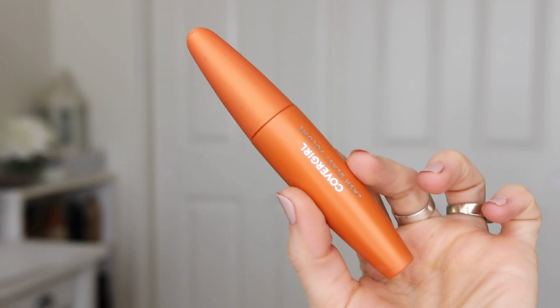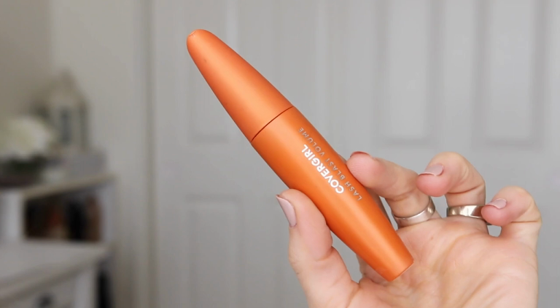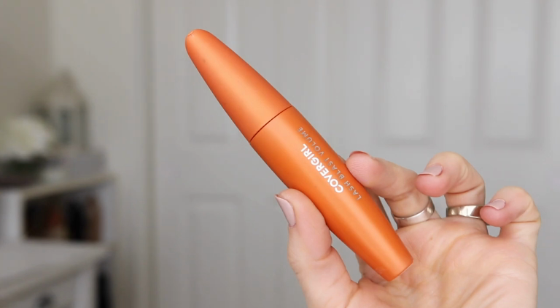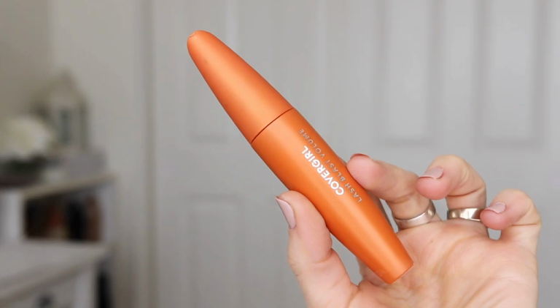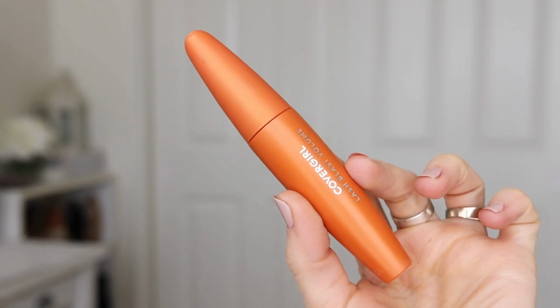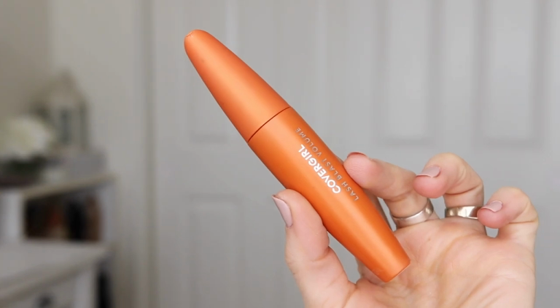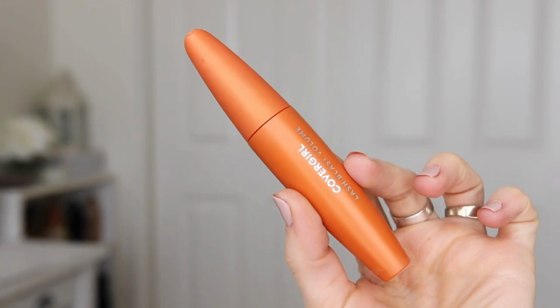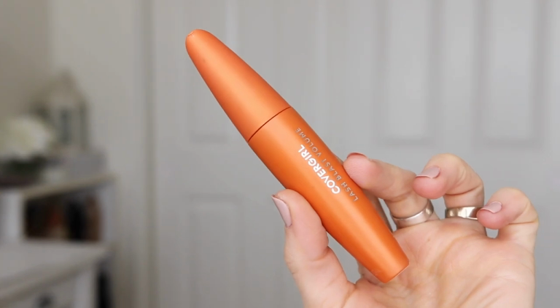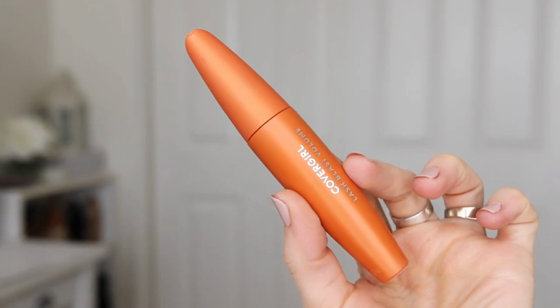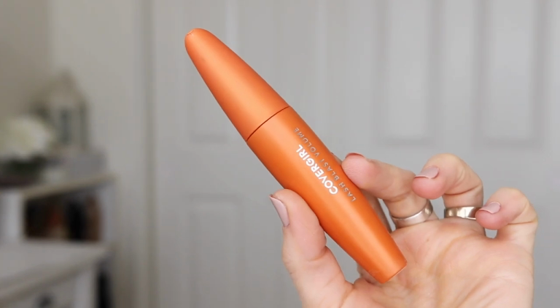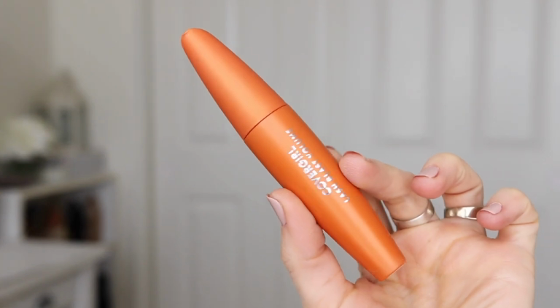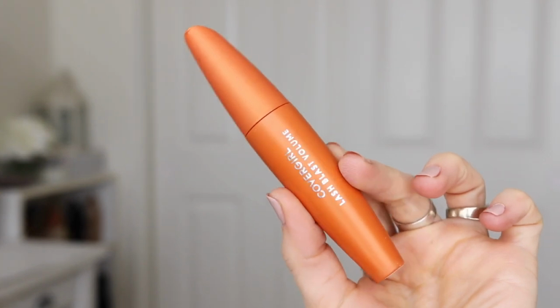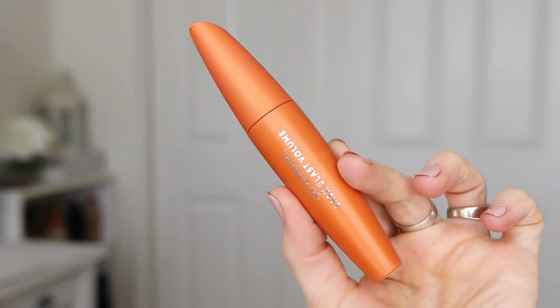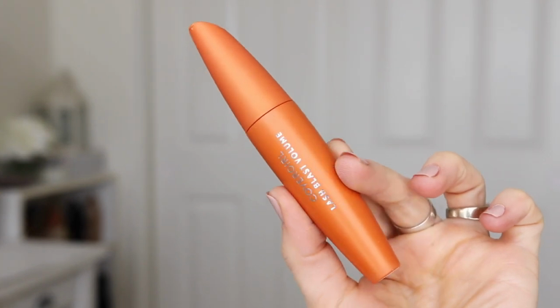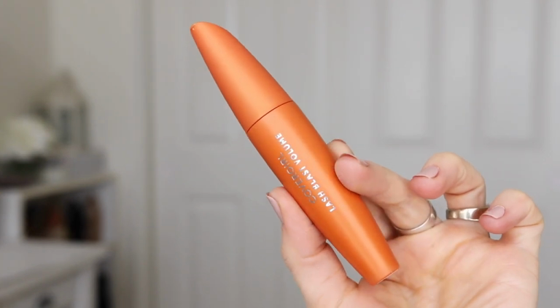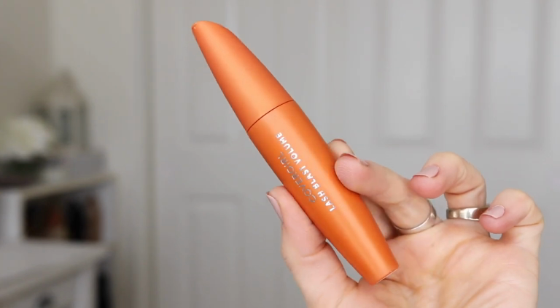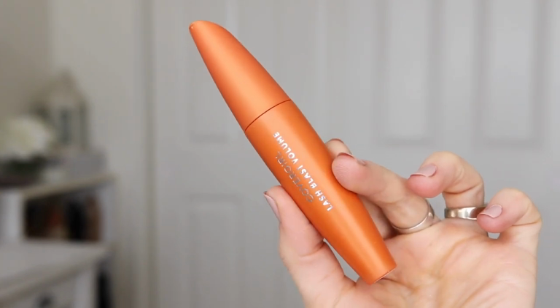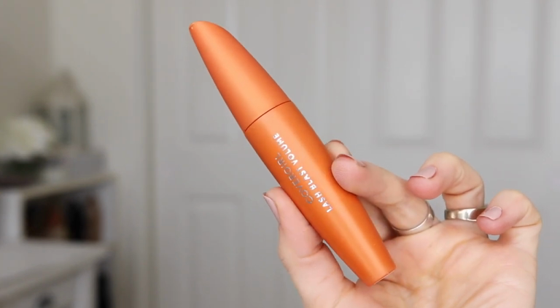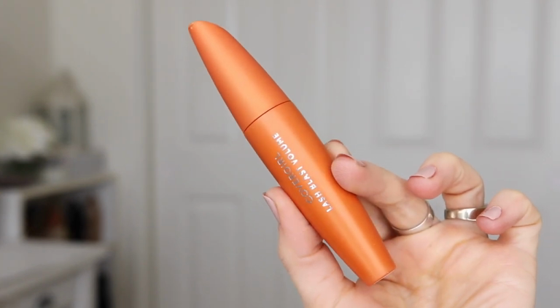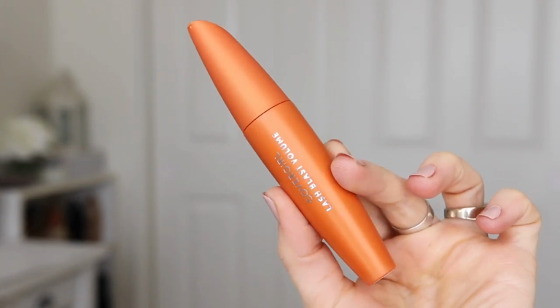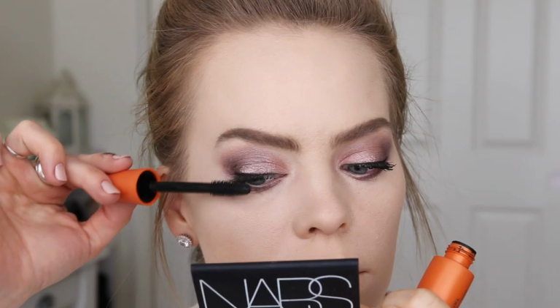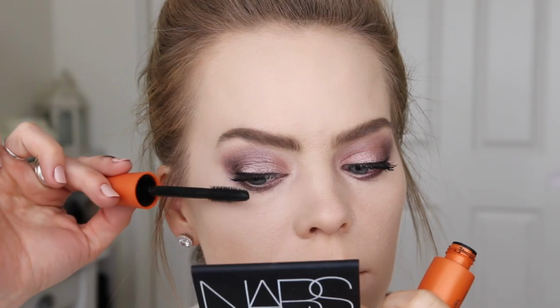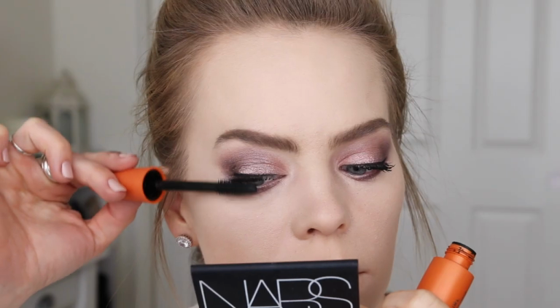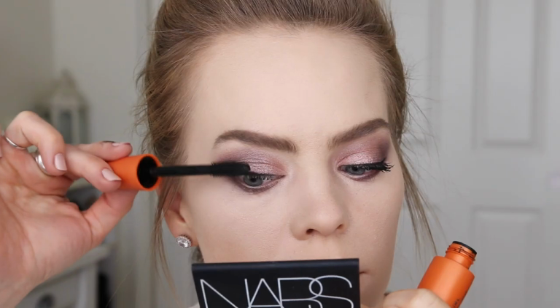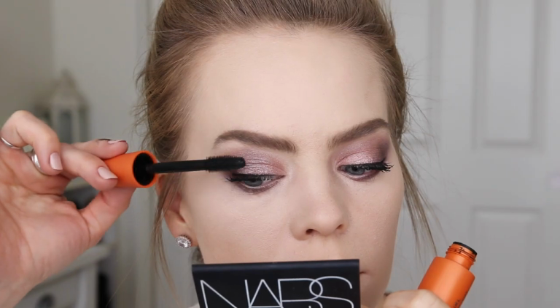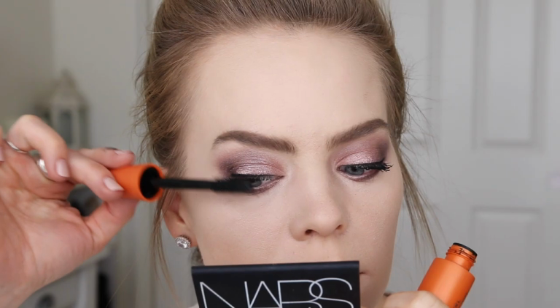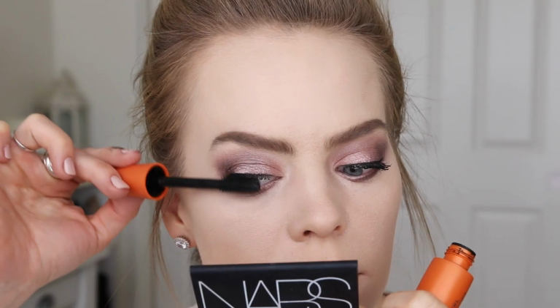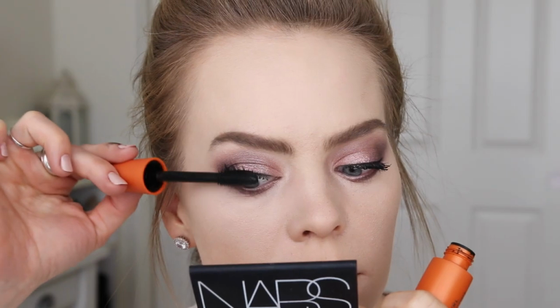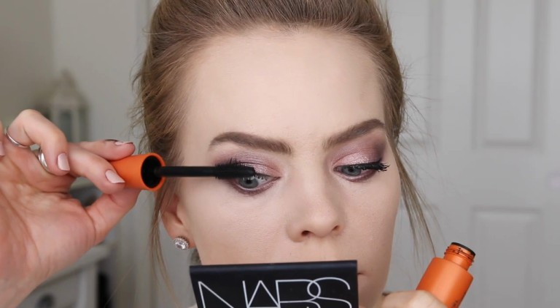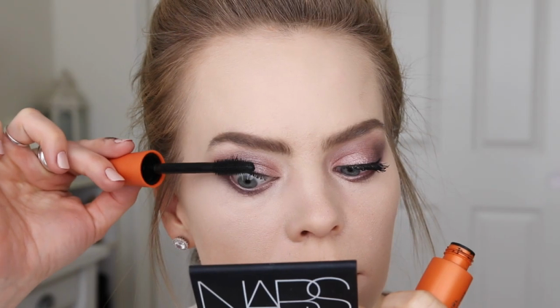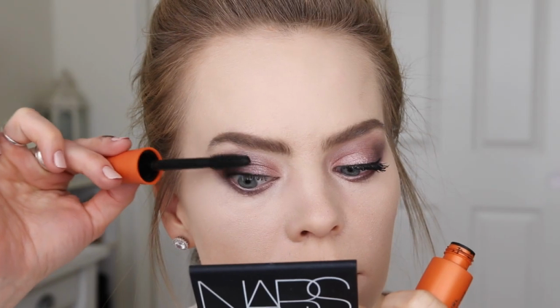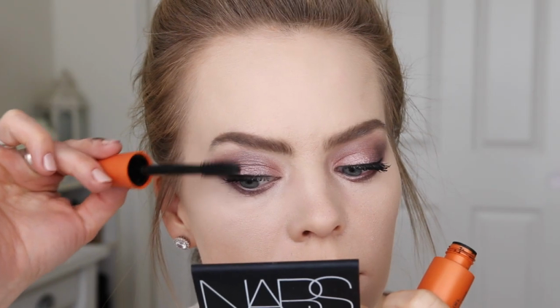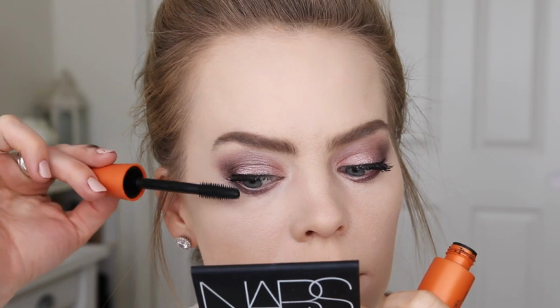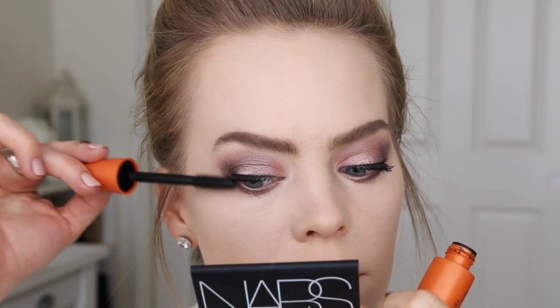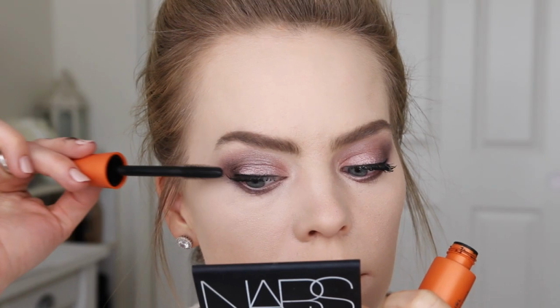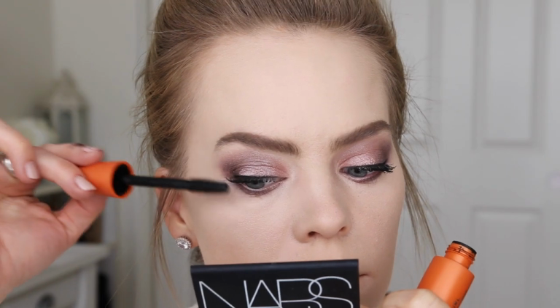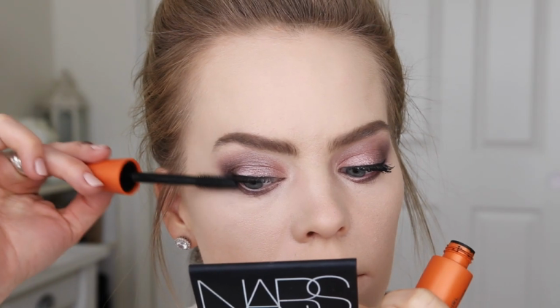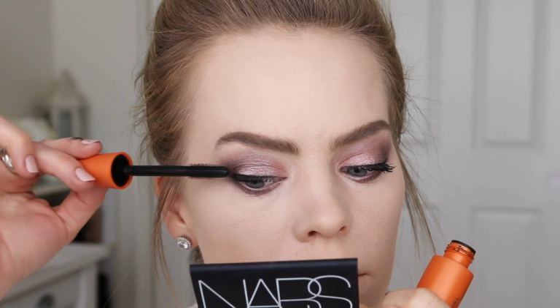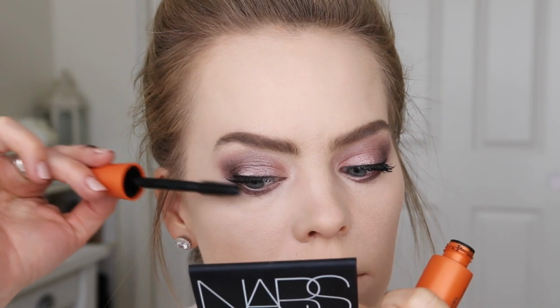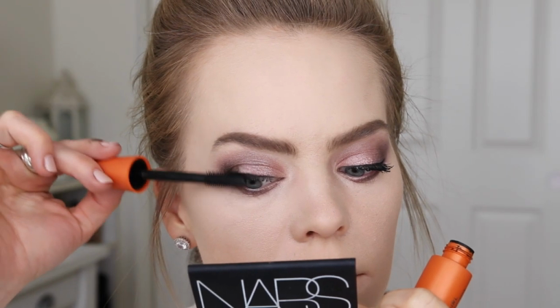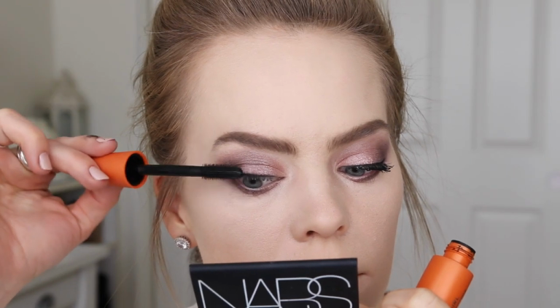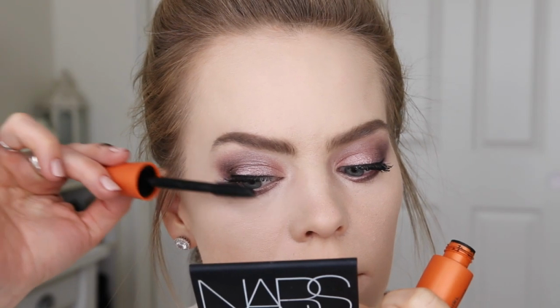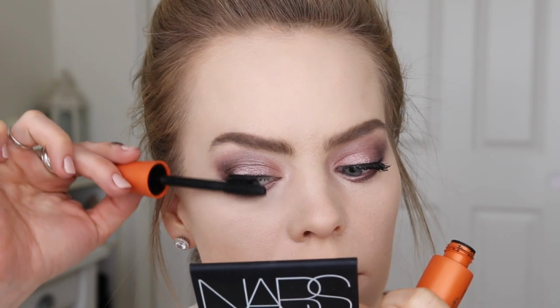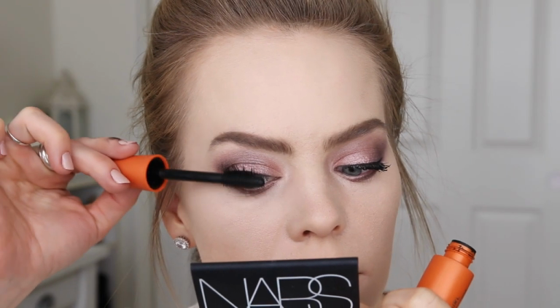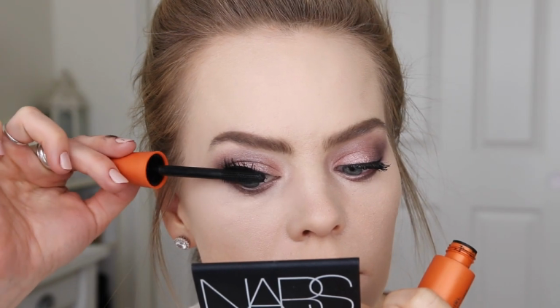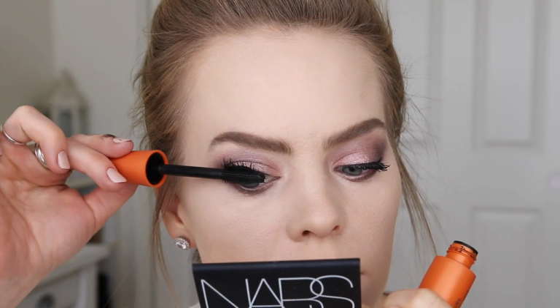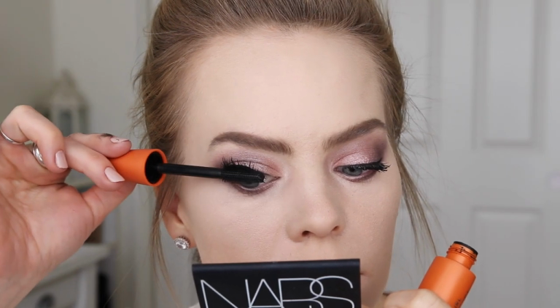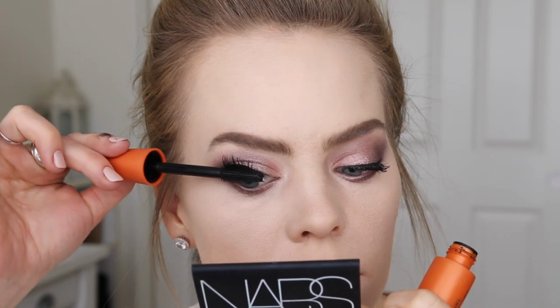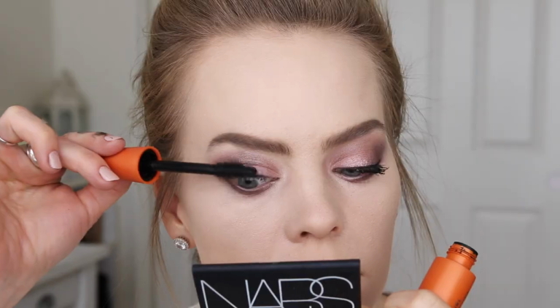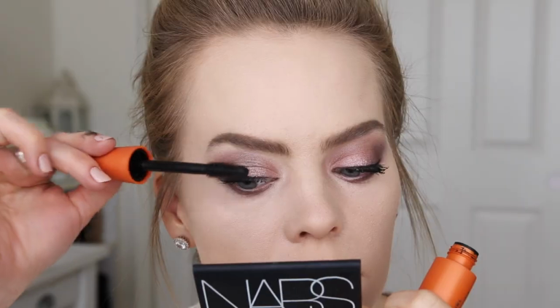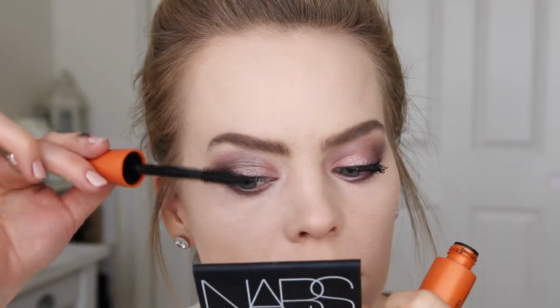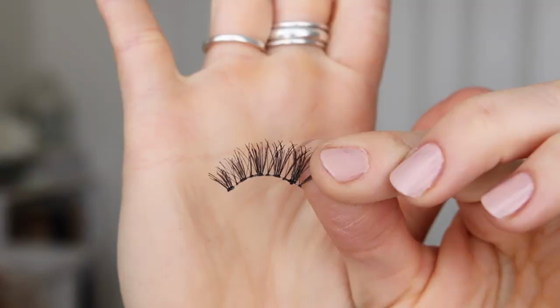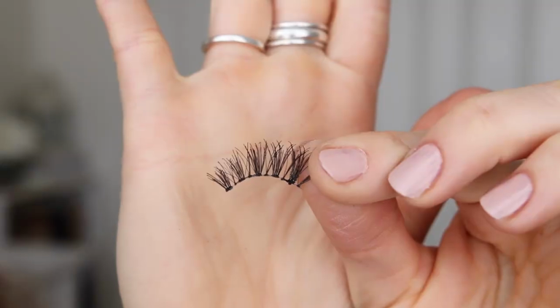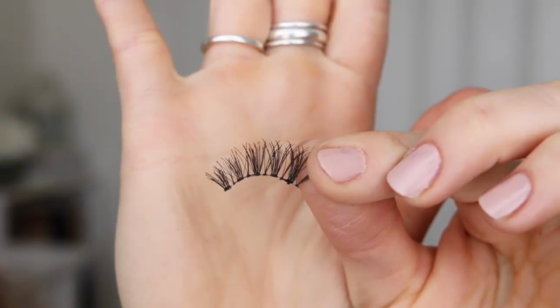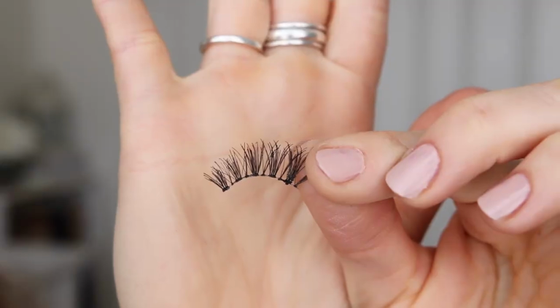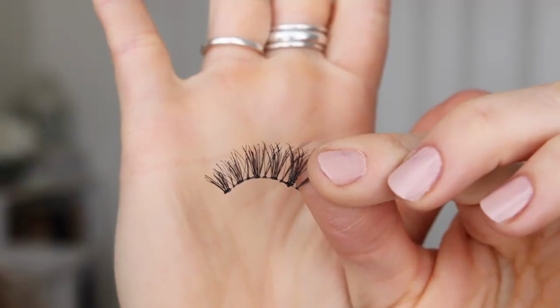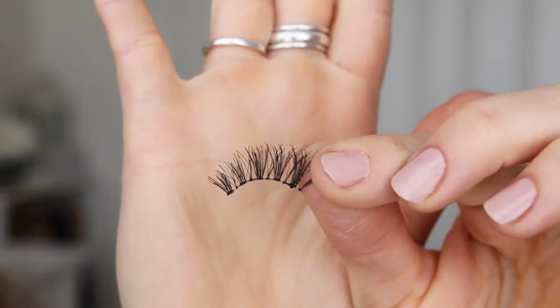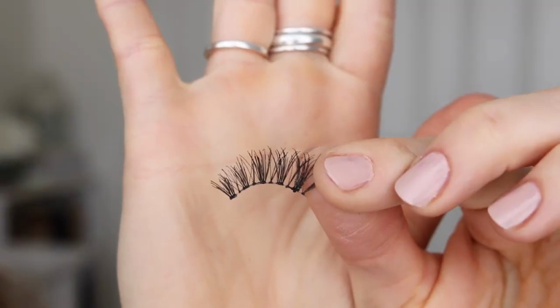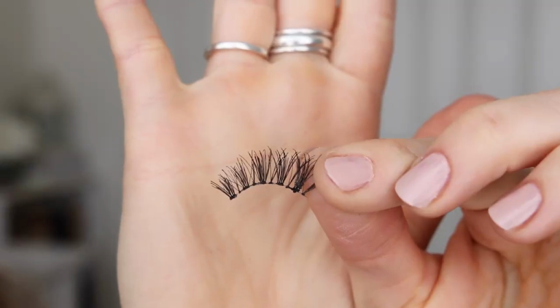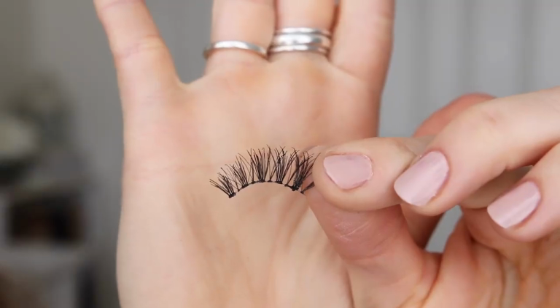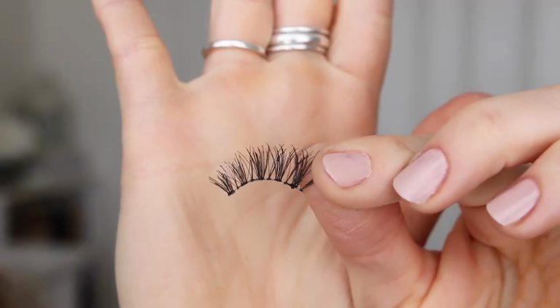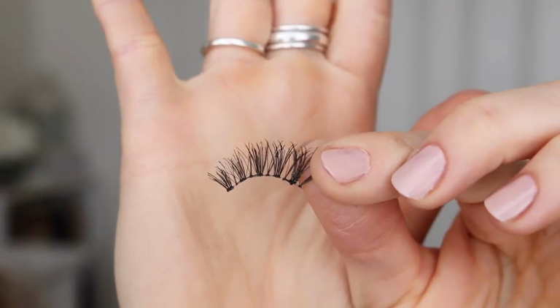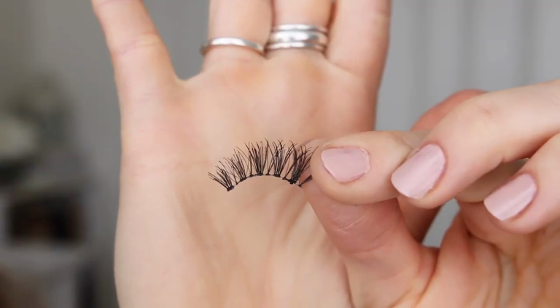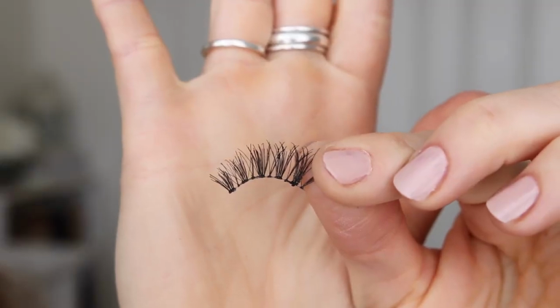Moving on to mascara, I'm going to coat my lashes with the Covergirl Volume Blast Volume Mascara and then I'm applying the Ardell Demi Wispies.